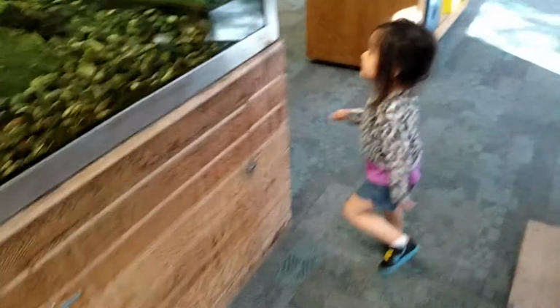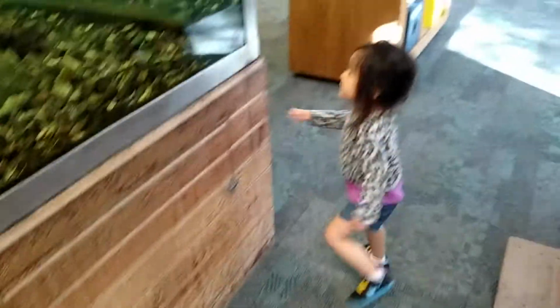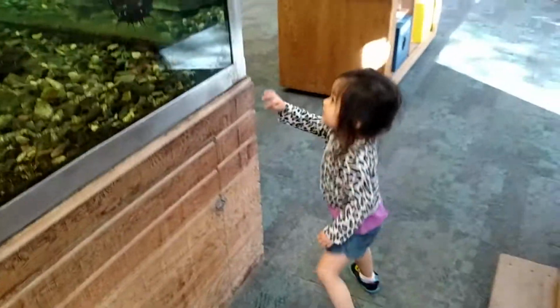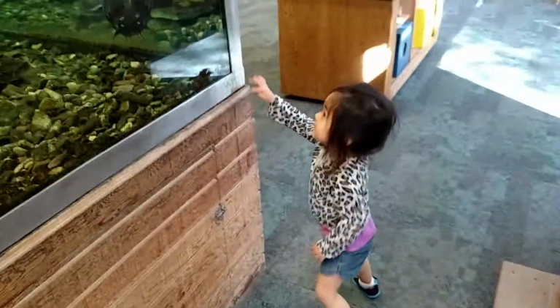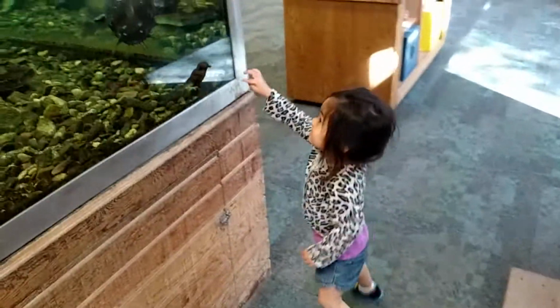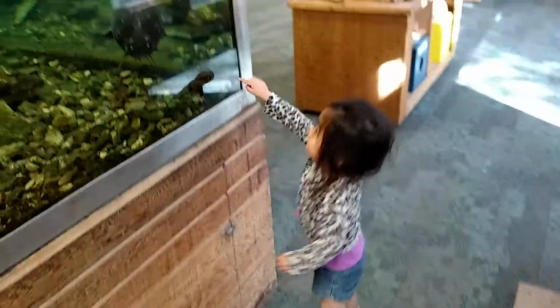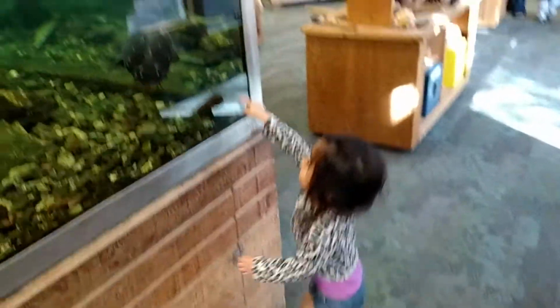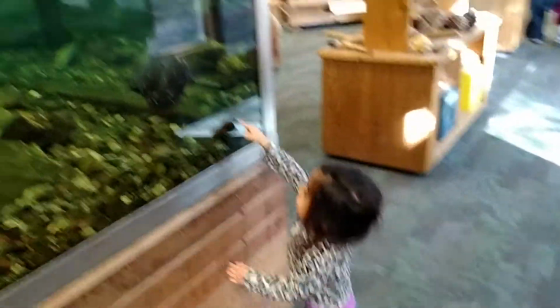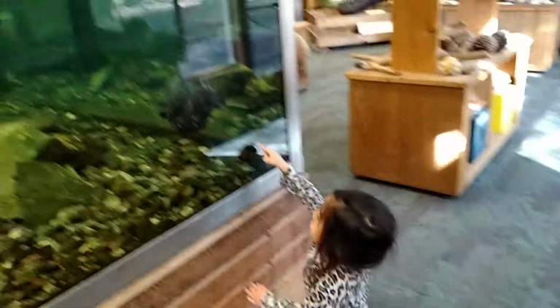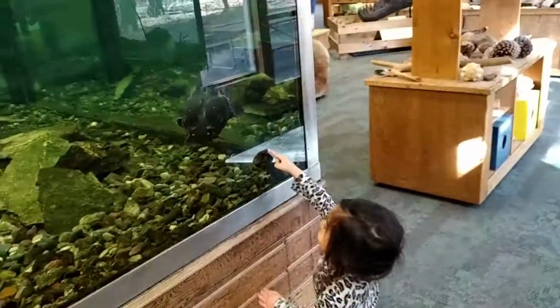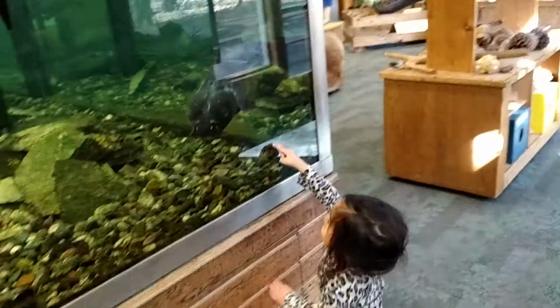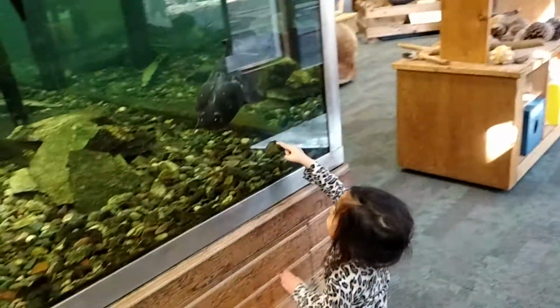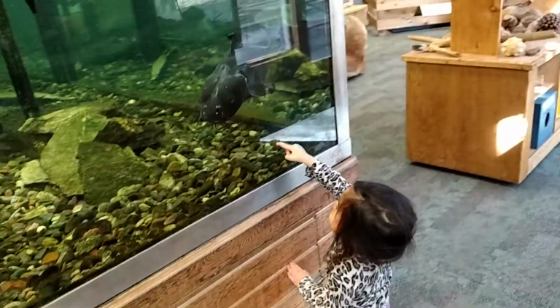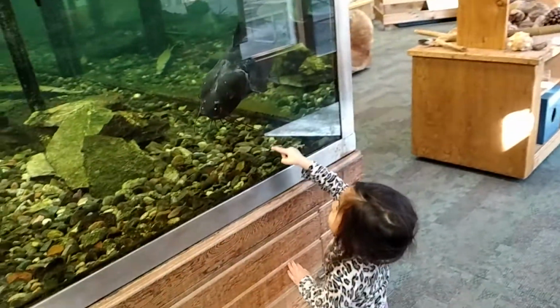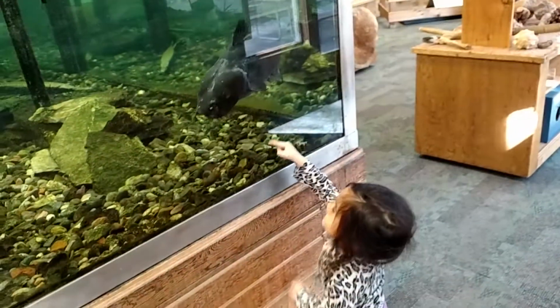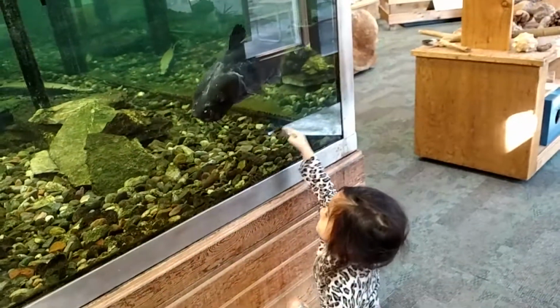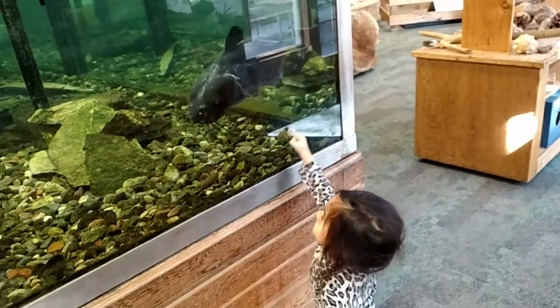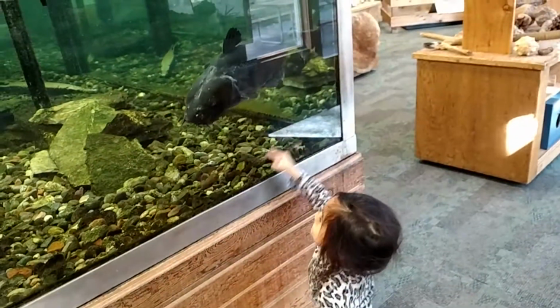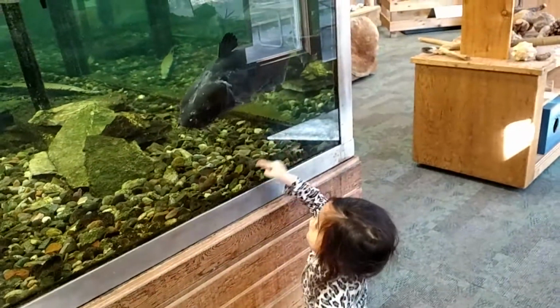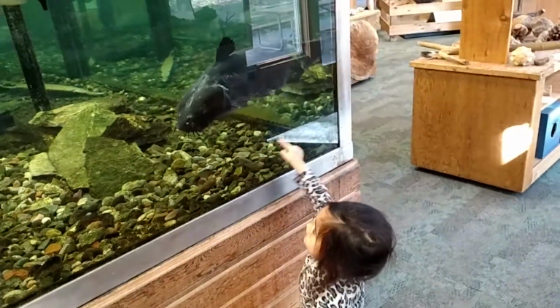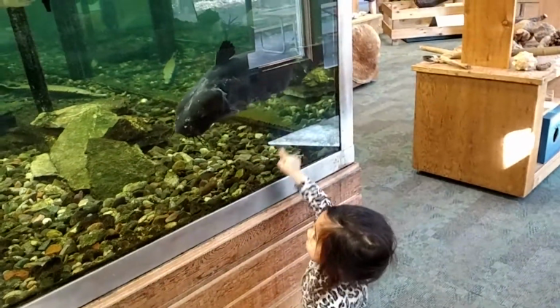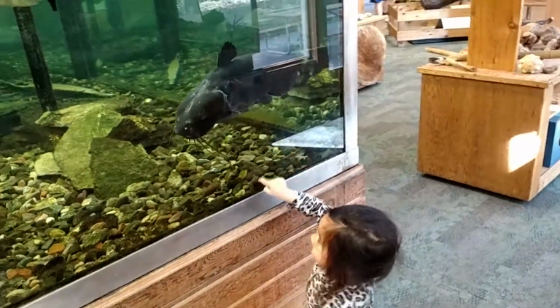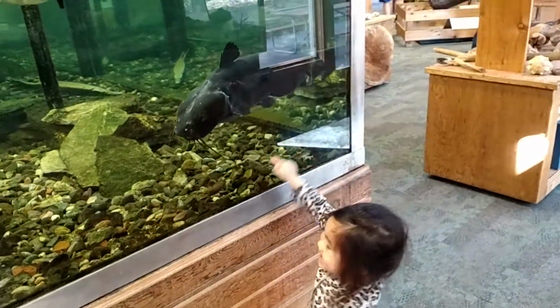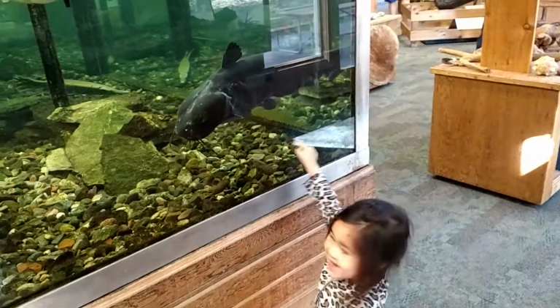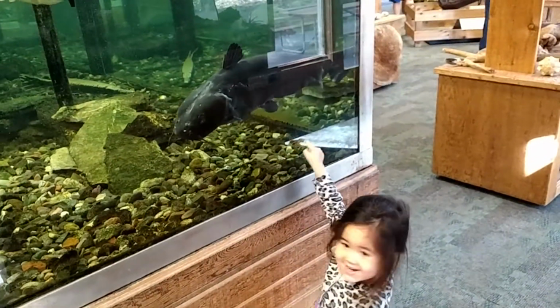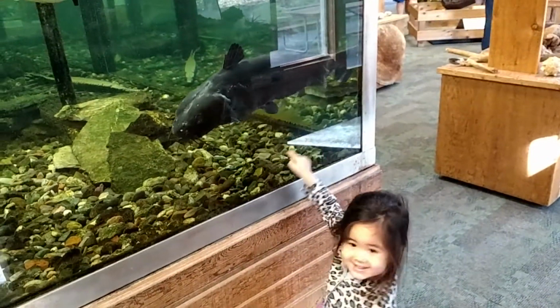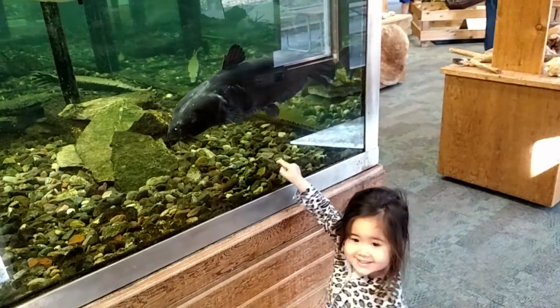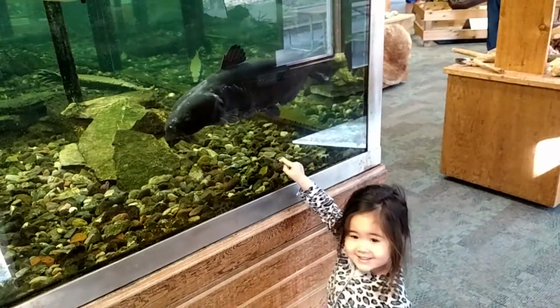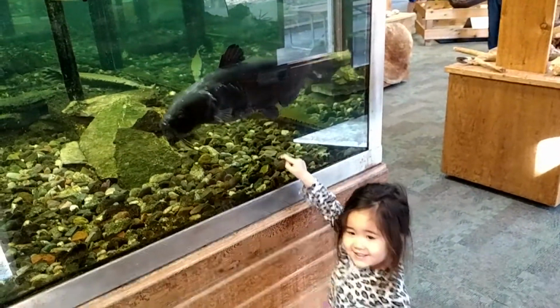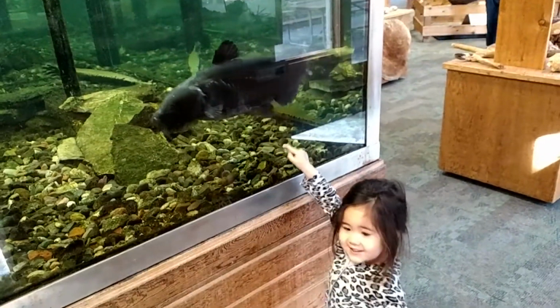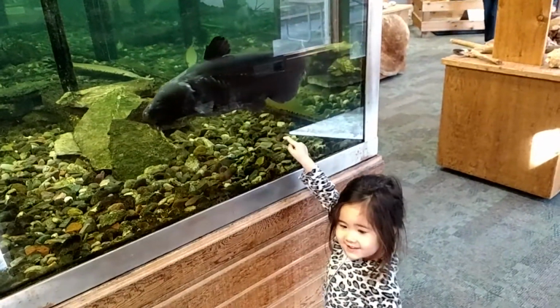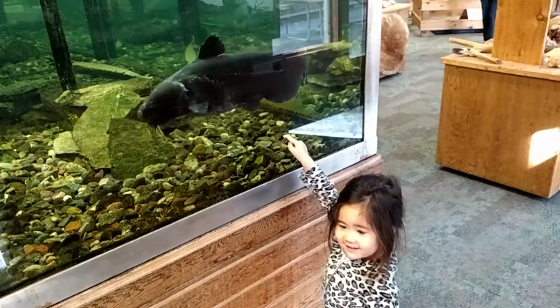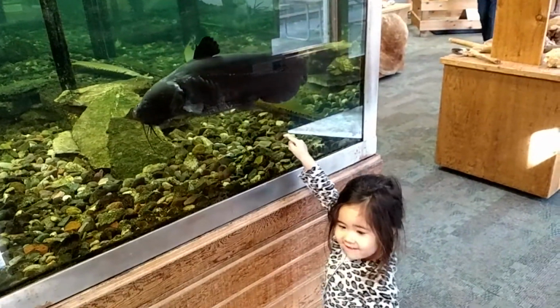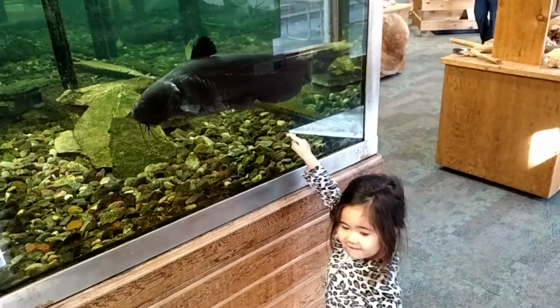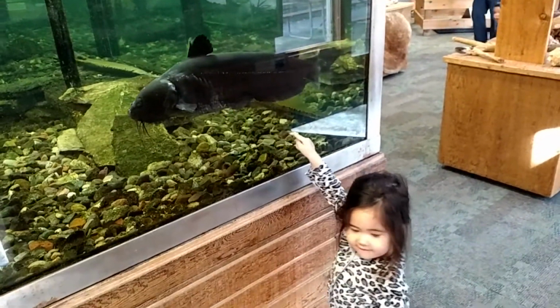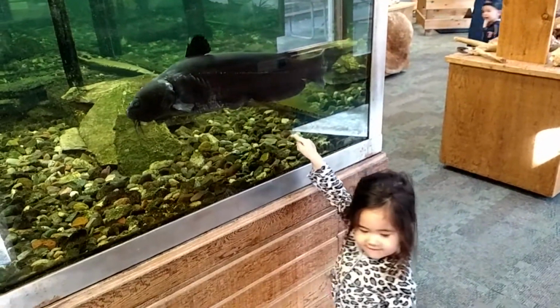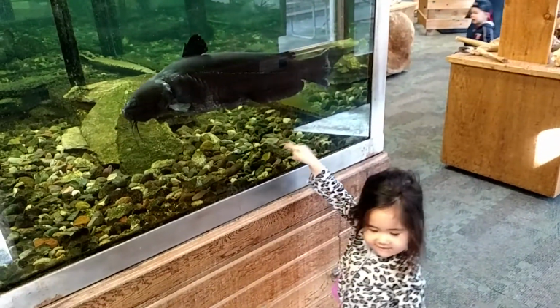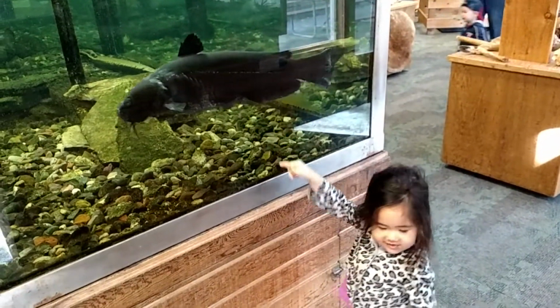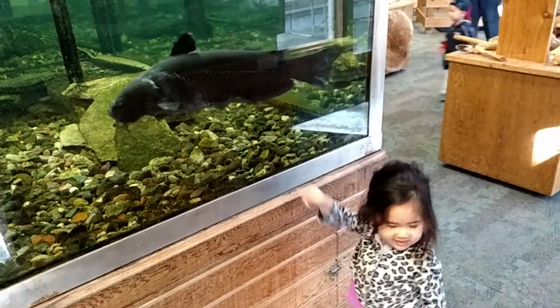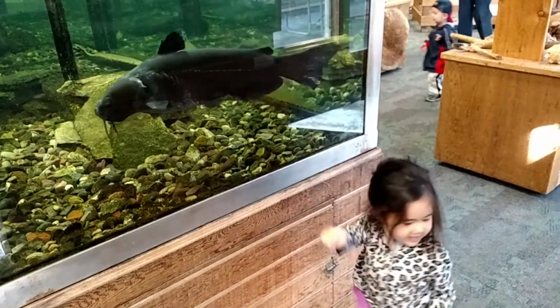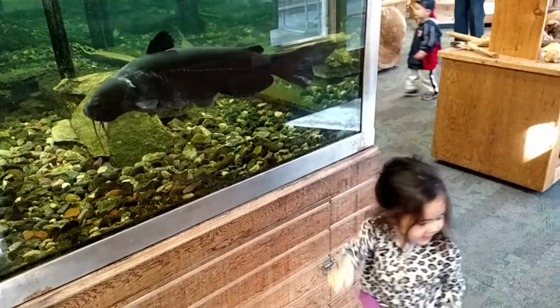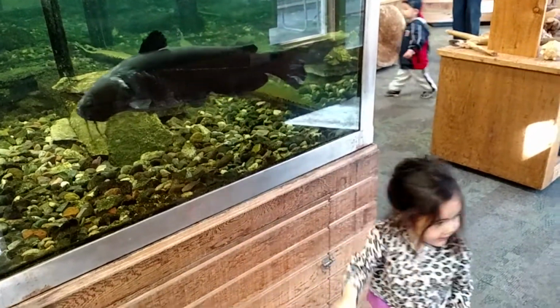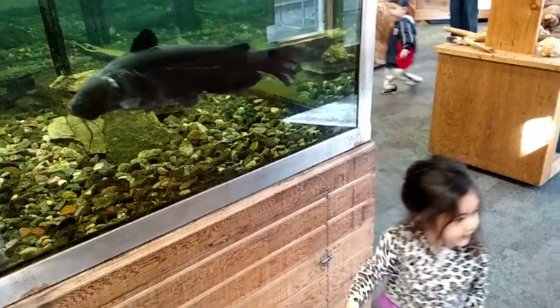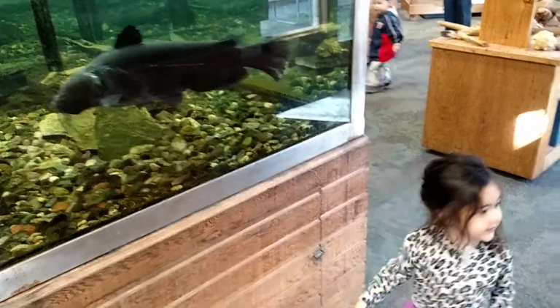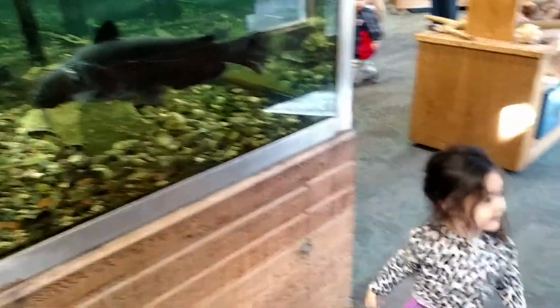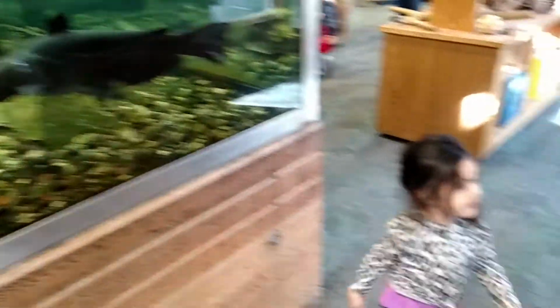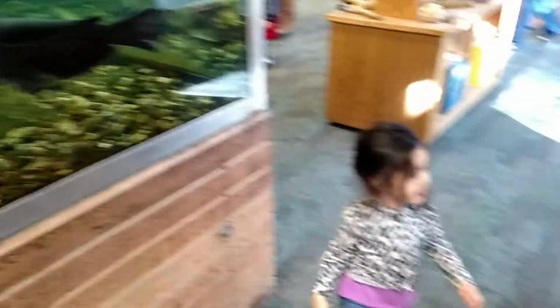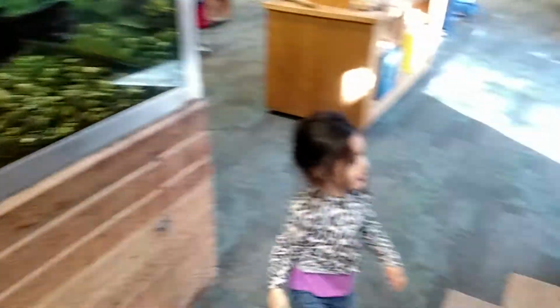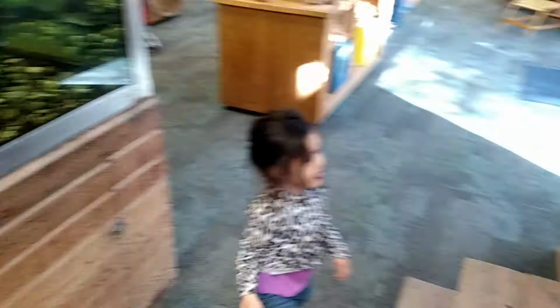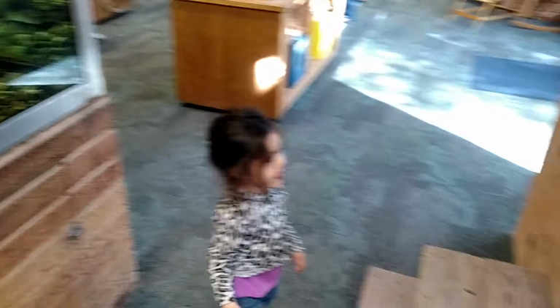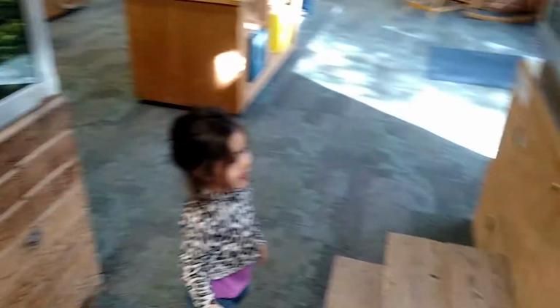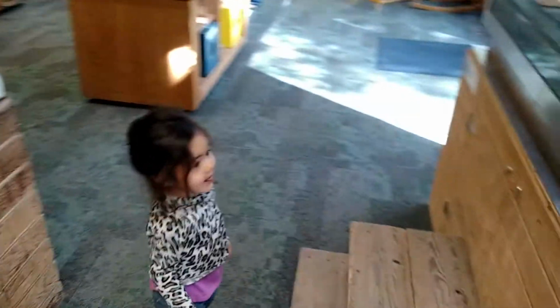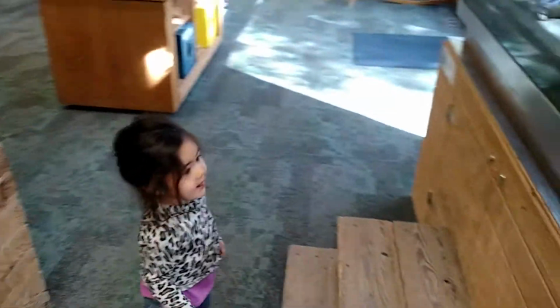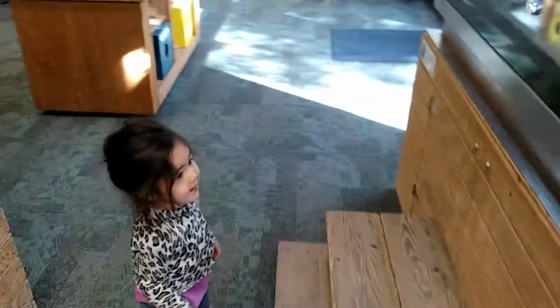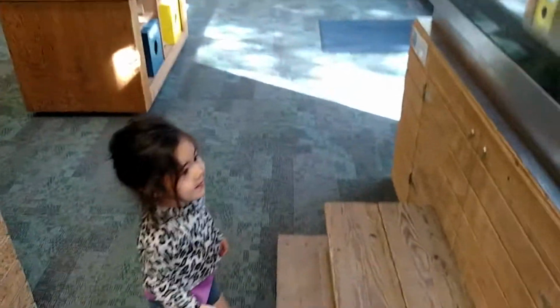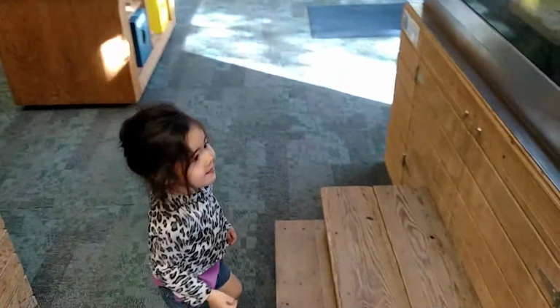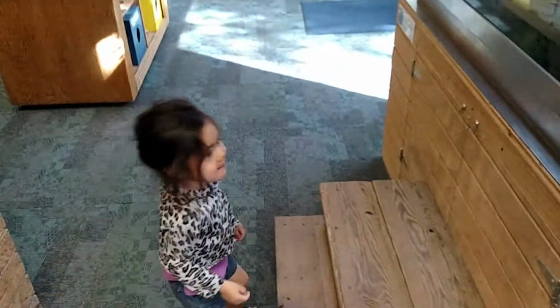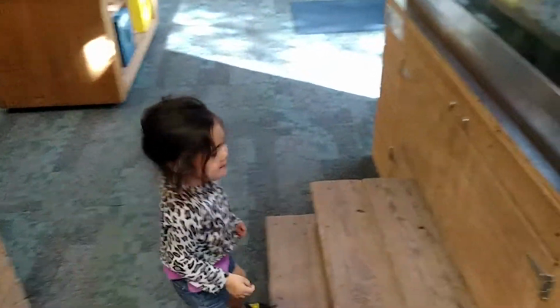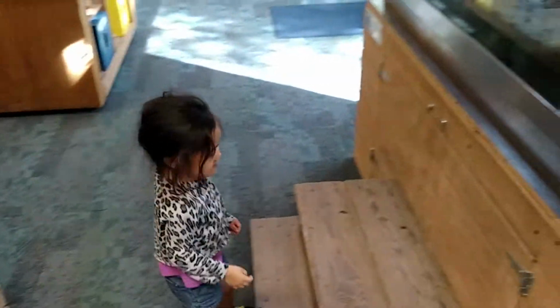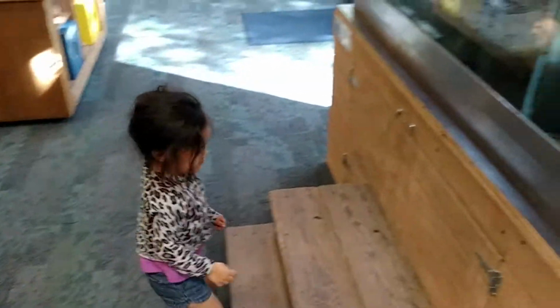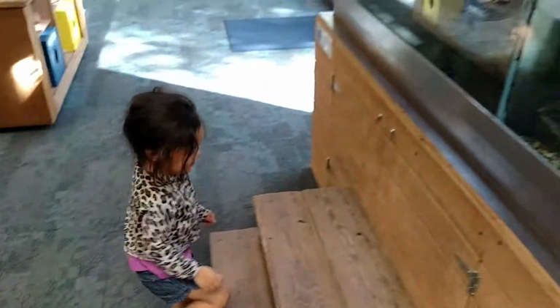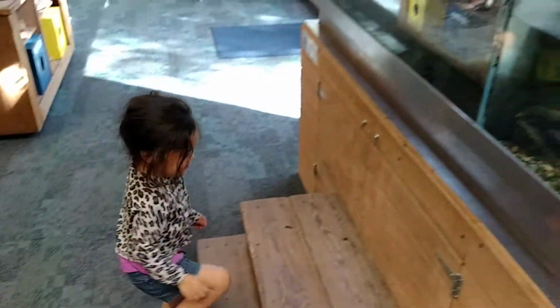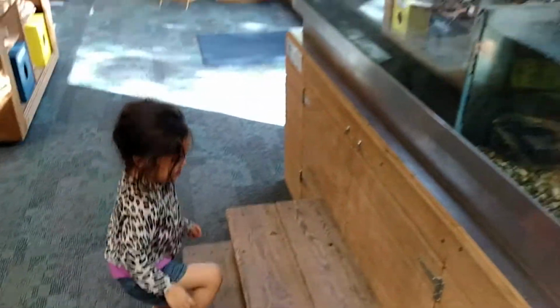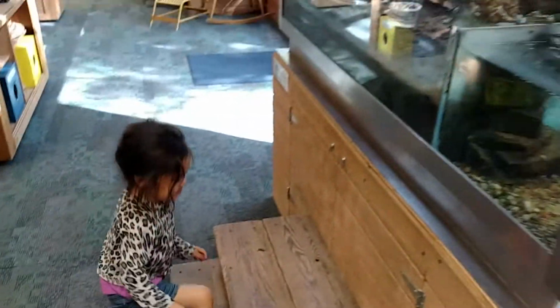Look, fish. Yep, big fish. What's in this one?